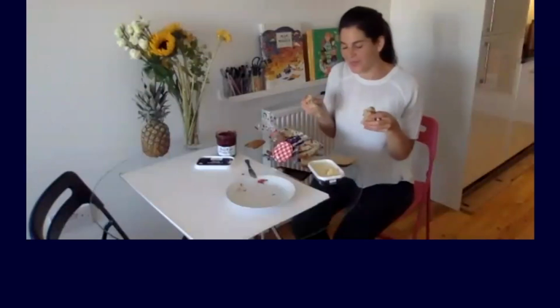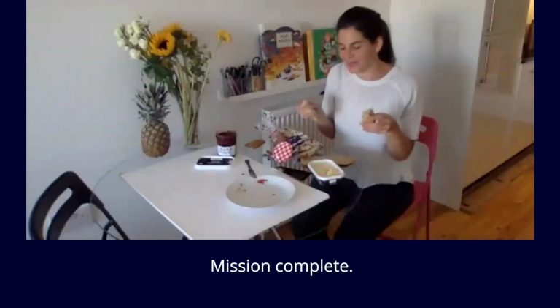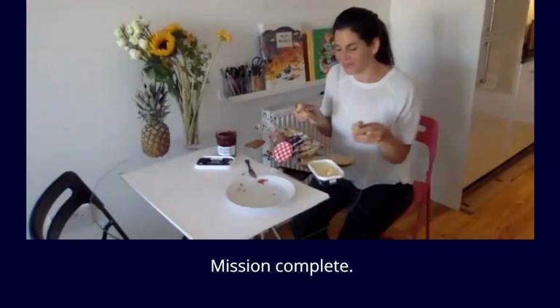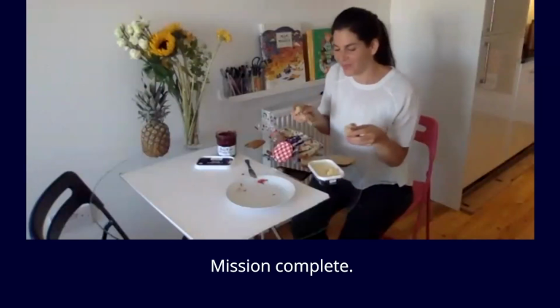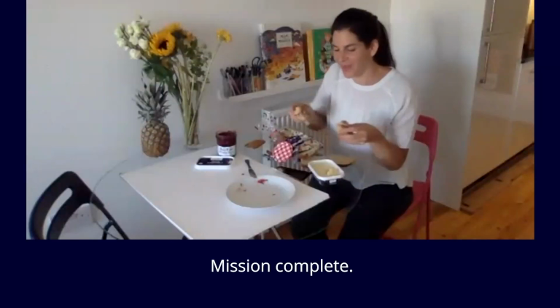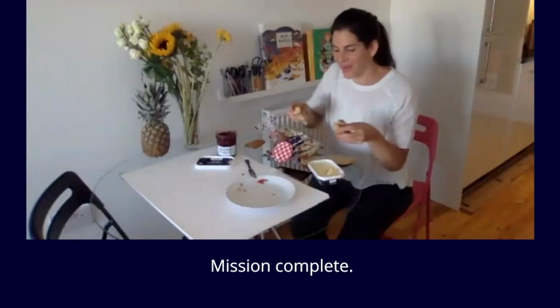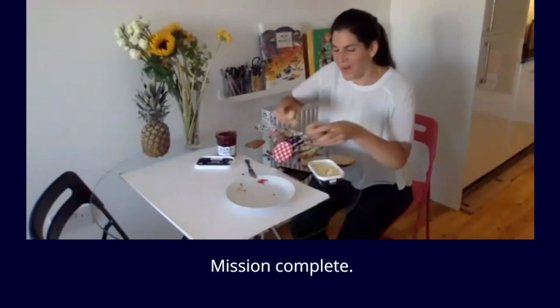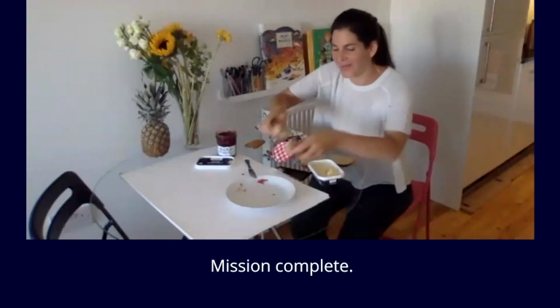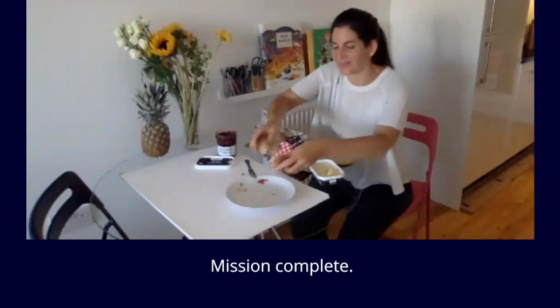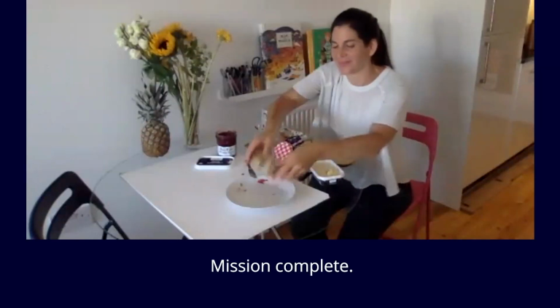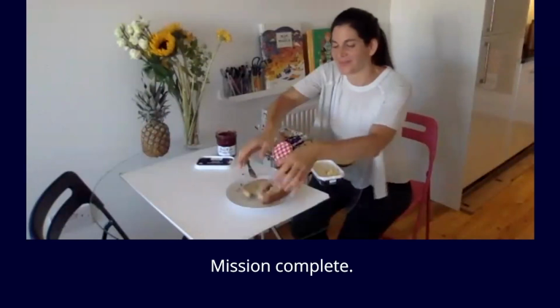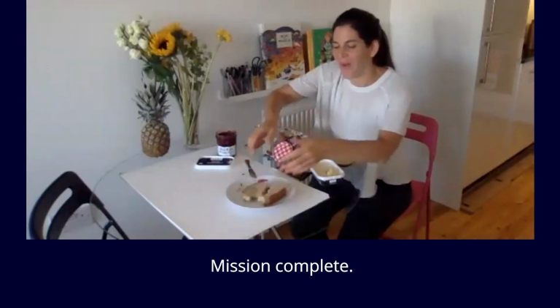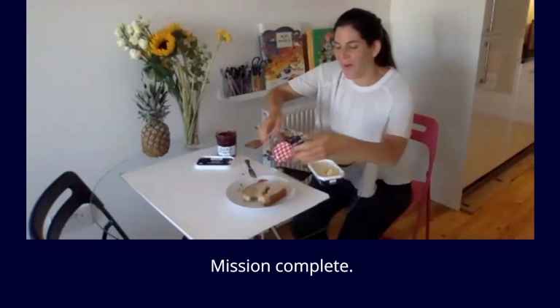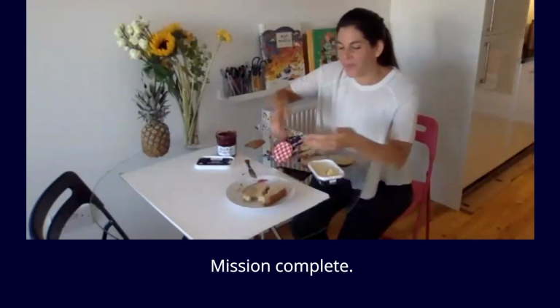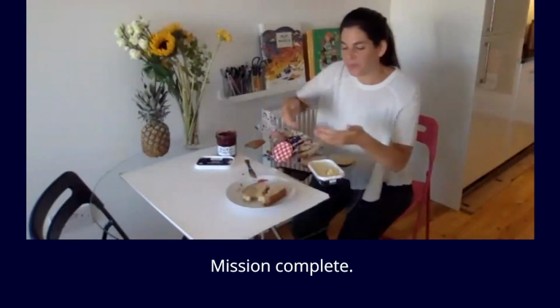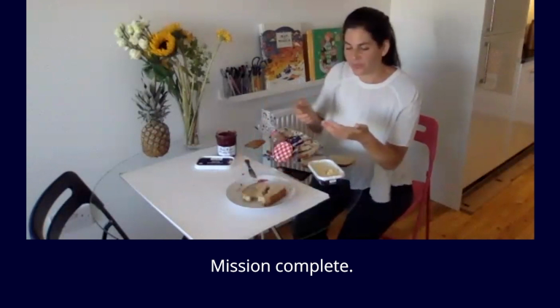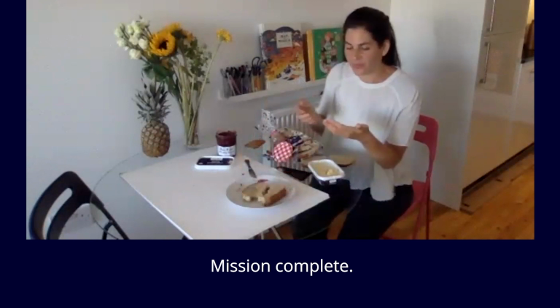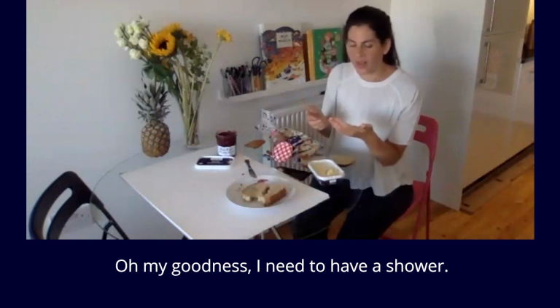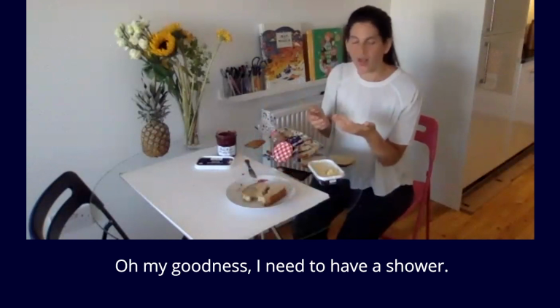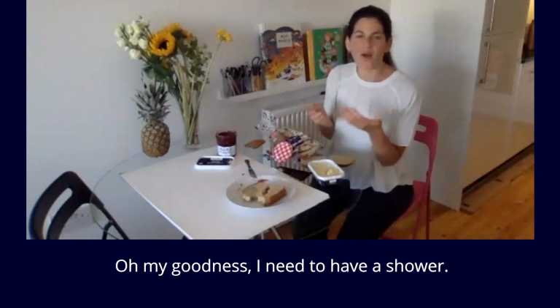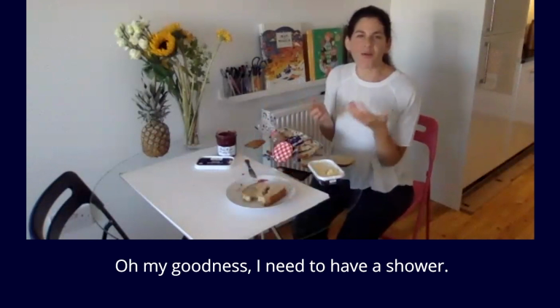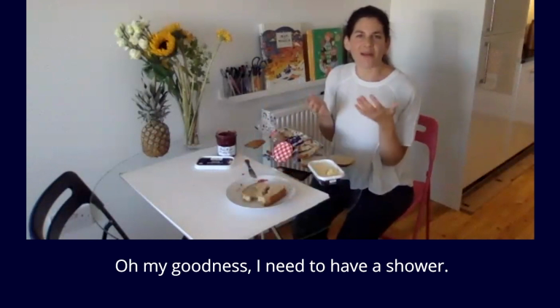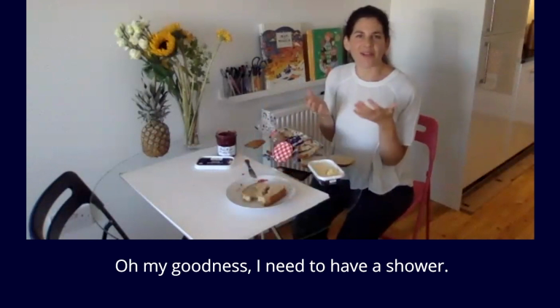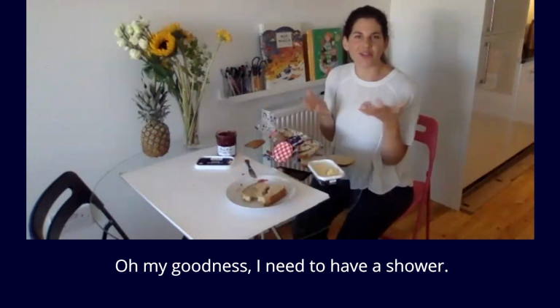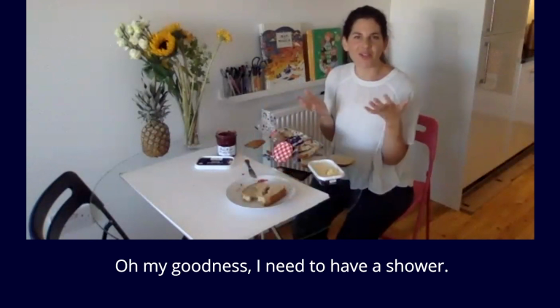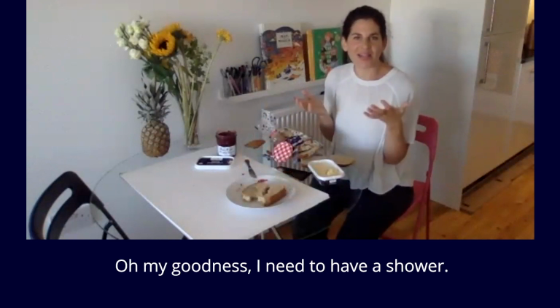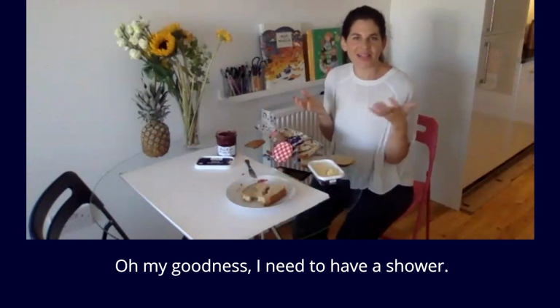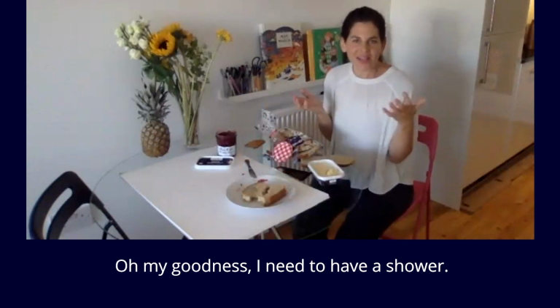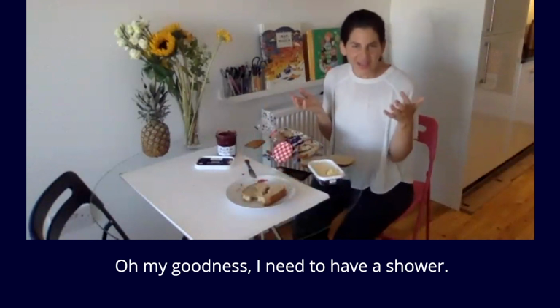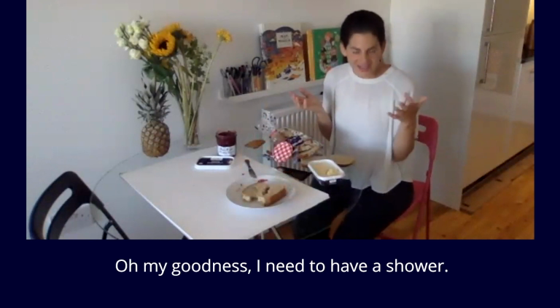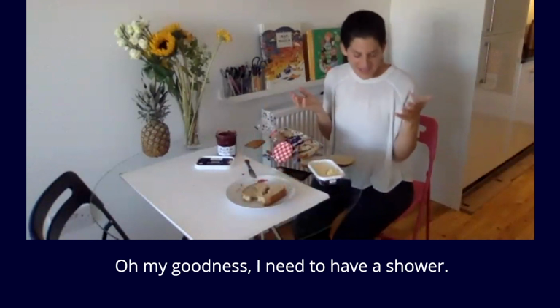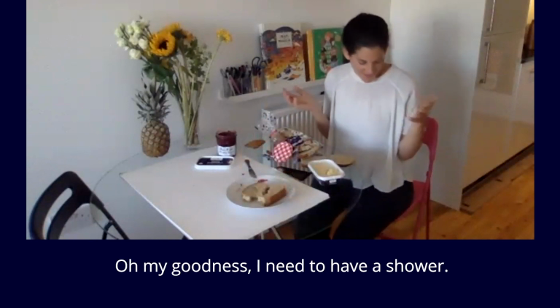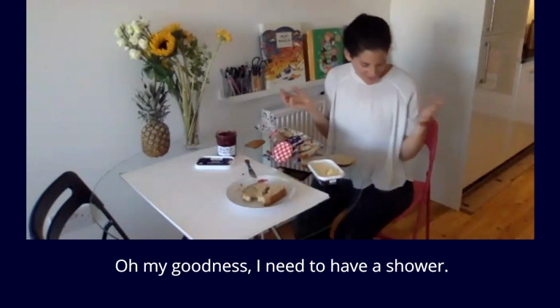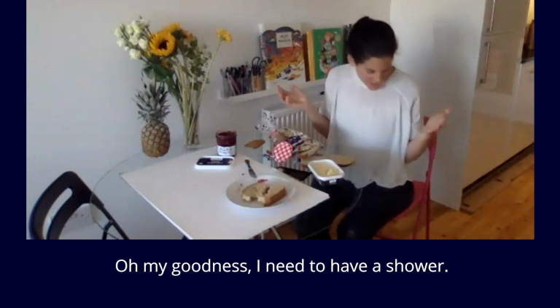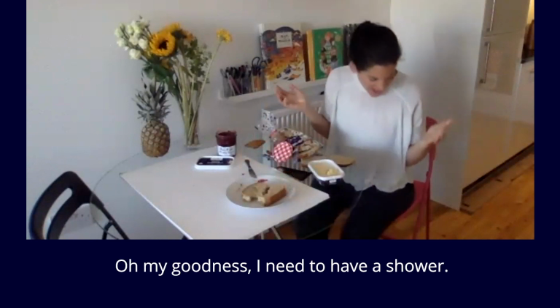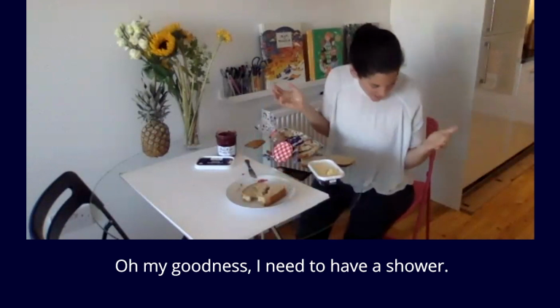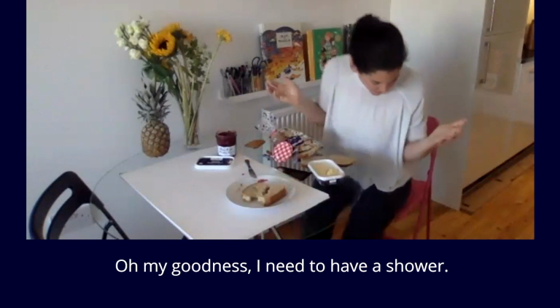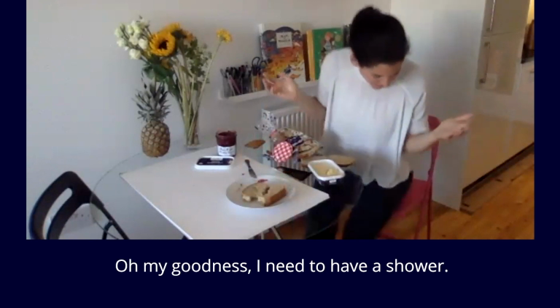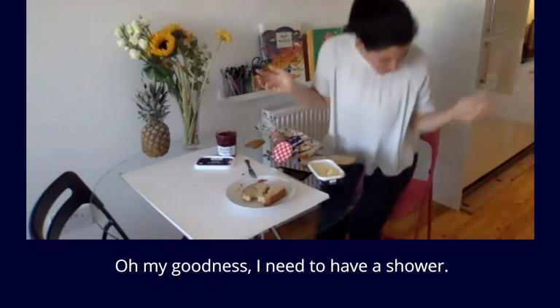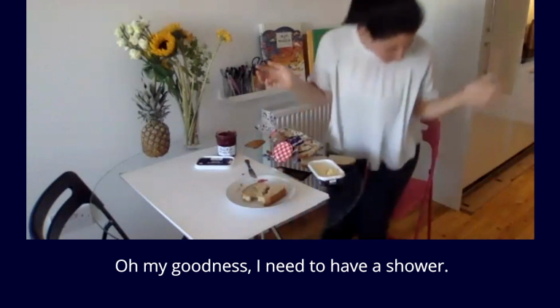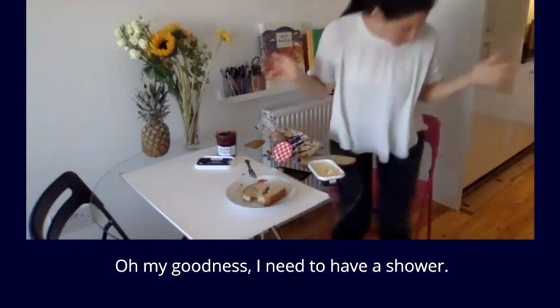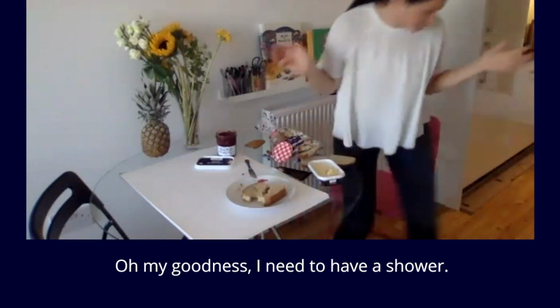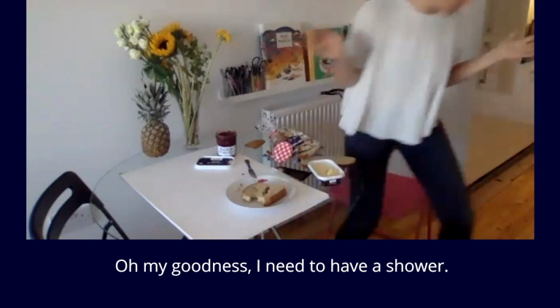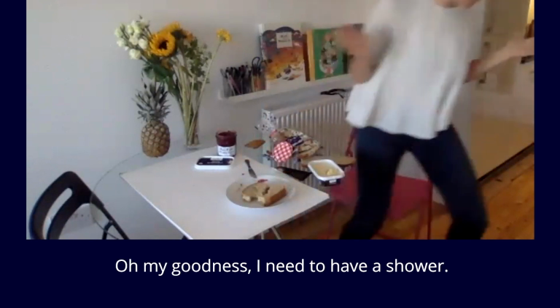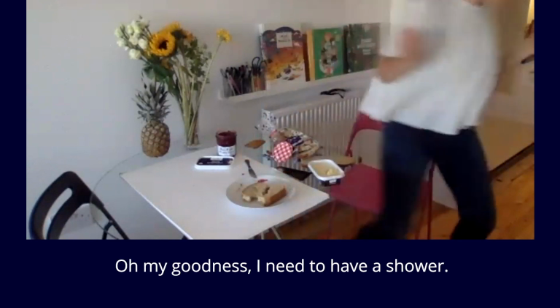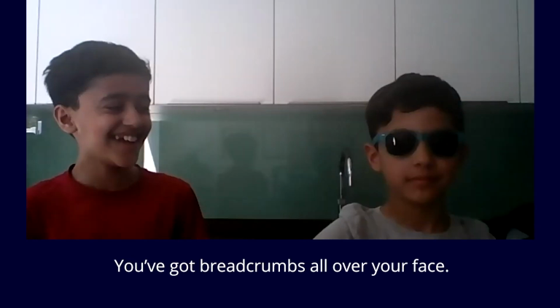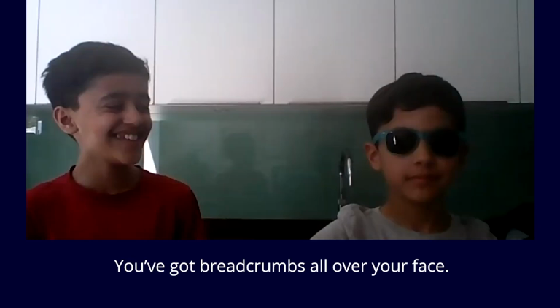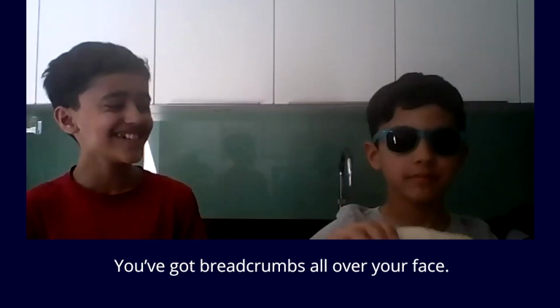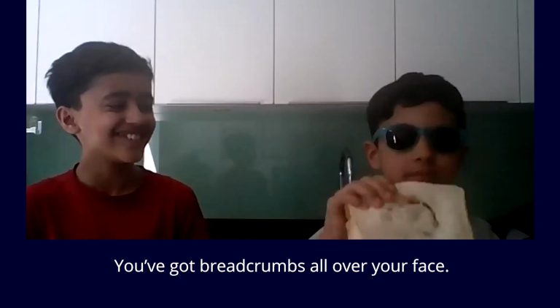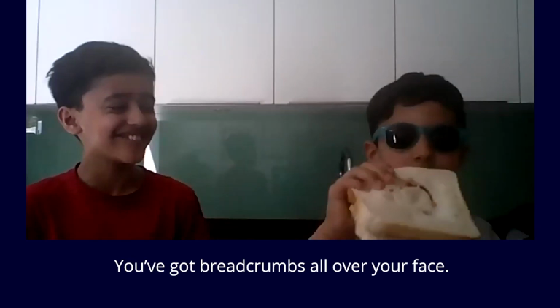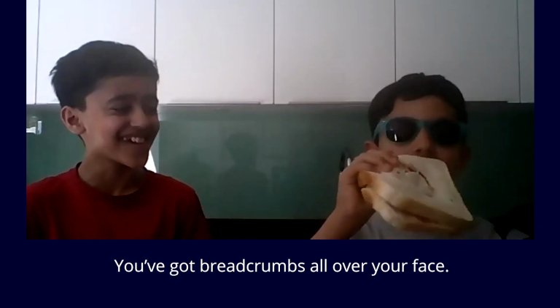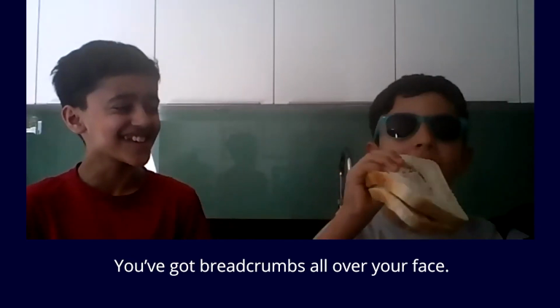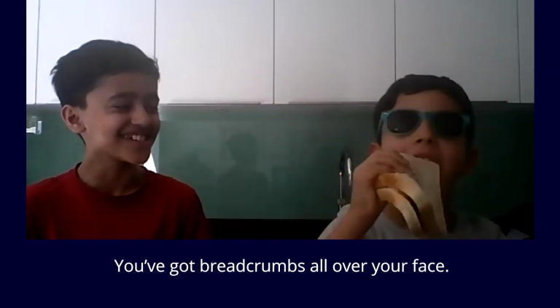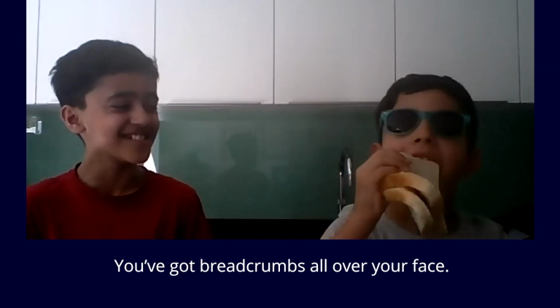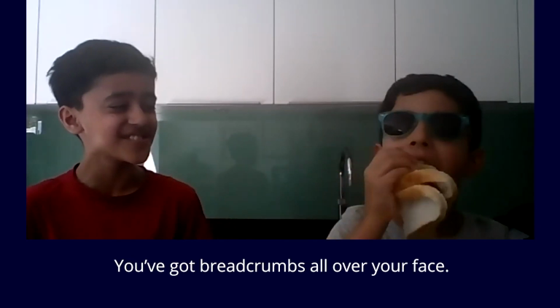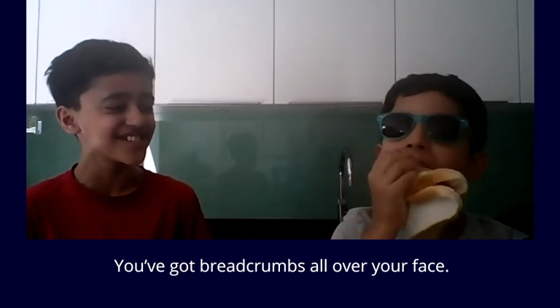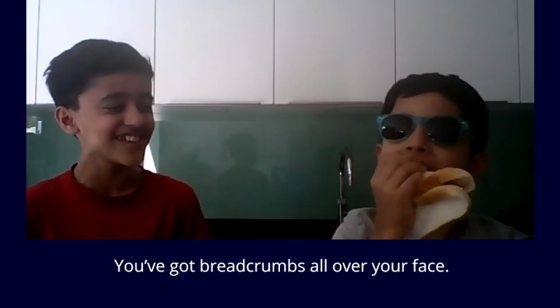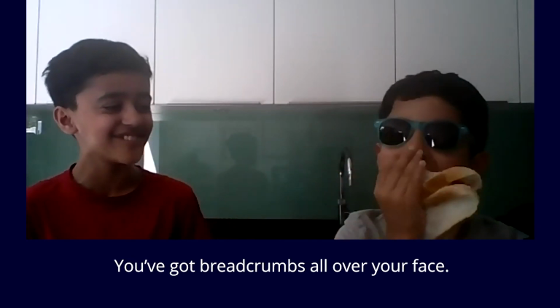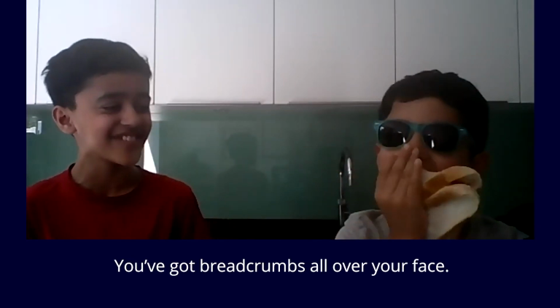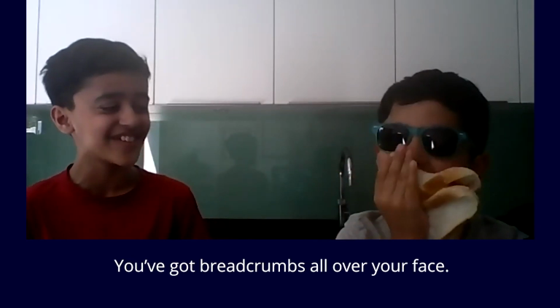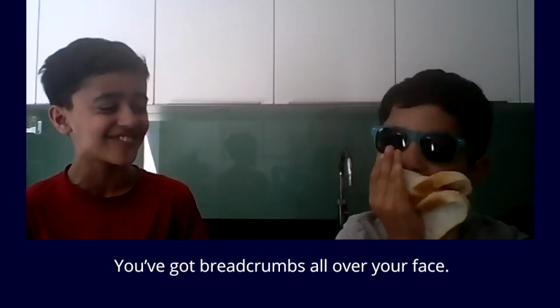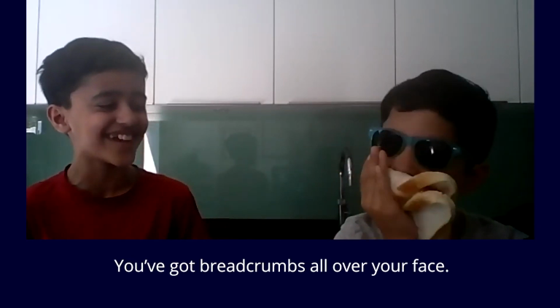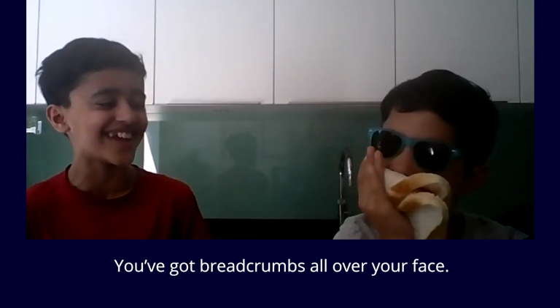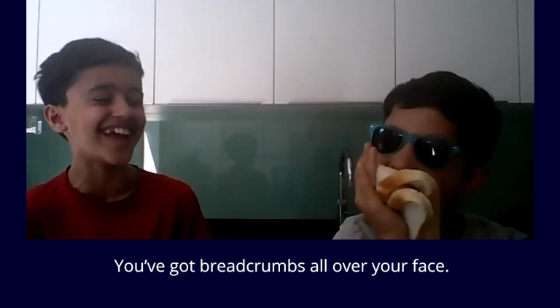Mission complete. Oh my goodness, I need to have a shower — and your bread comes all over your face.